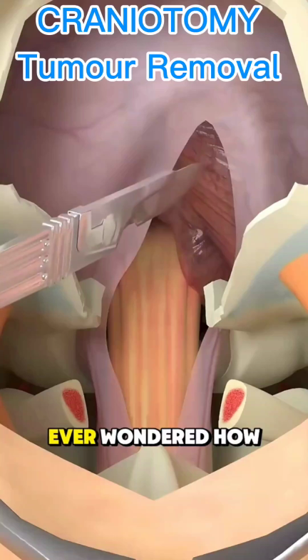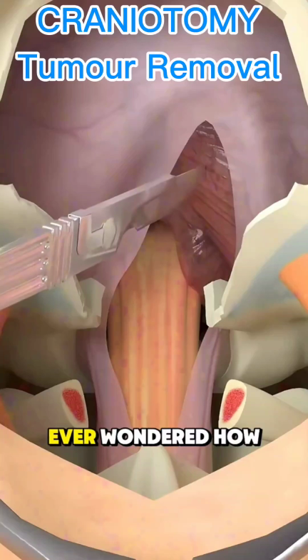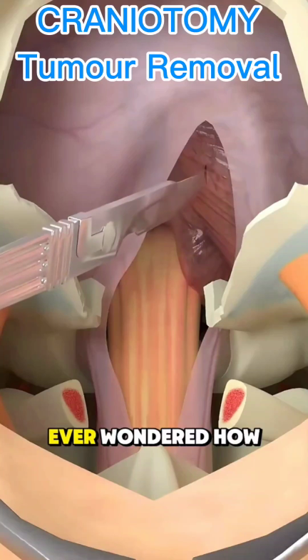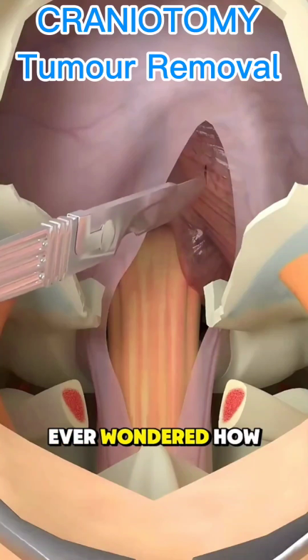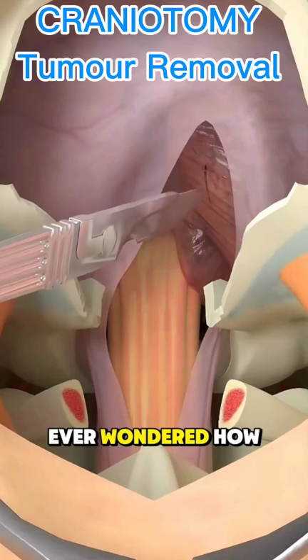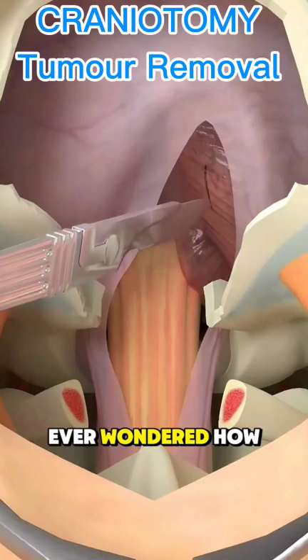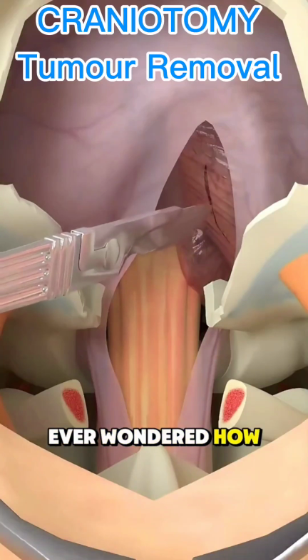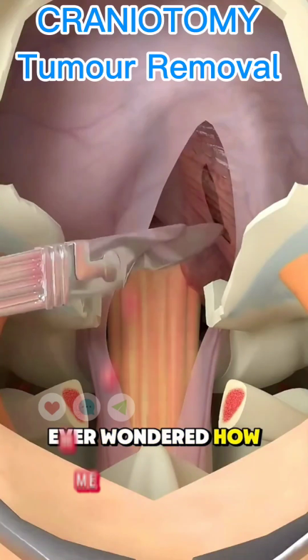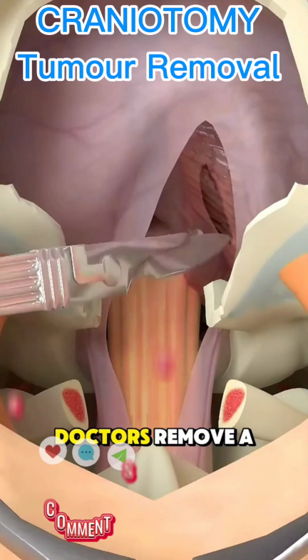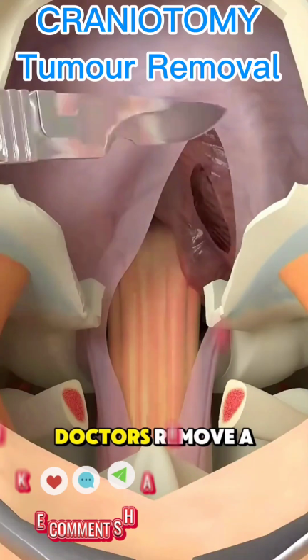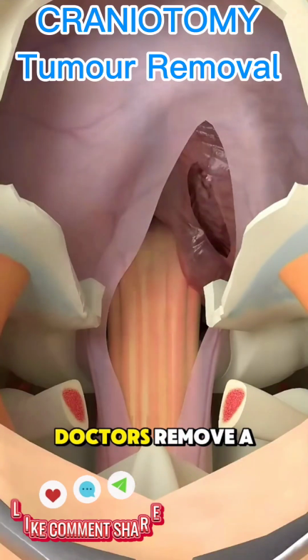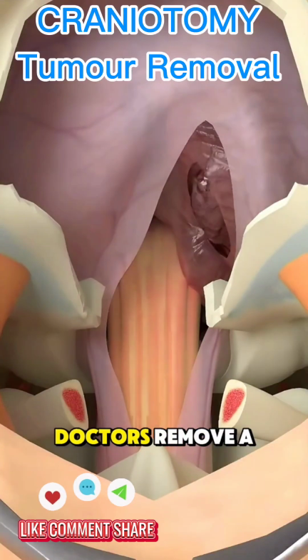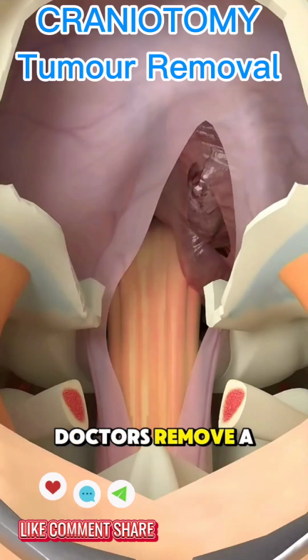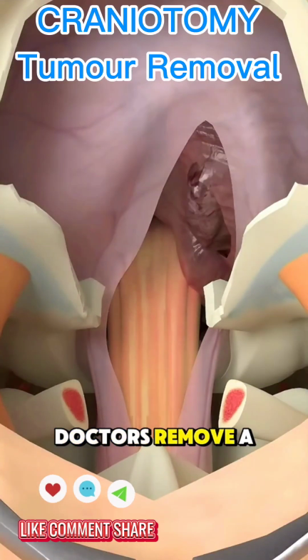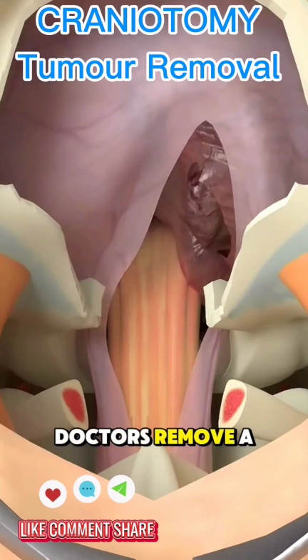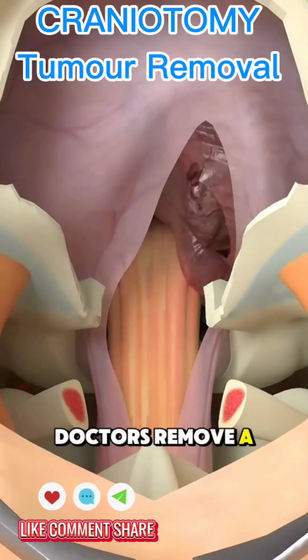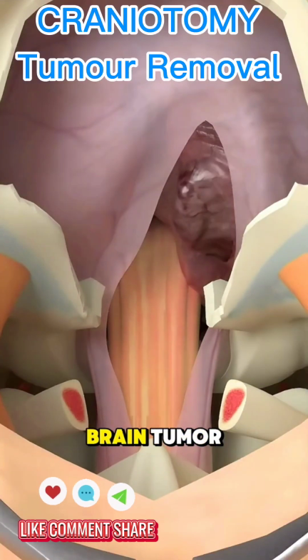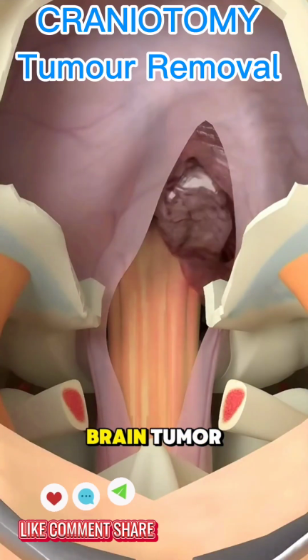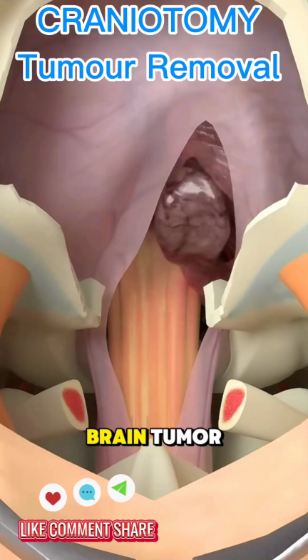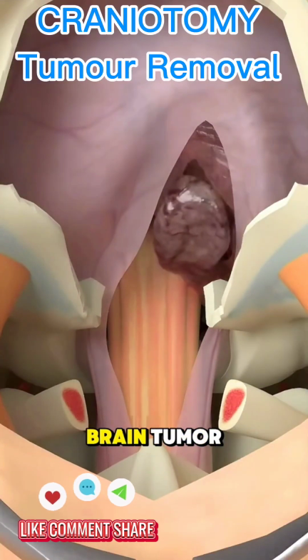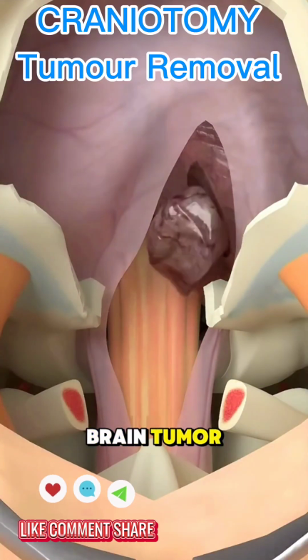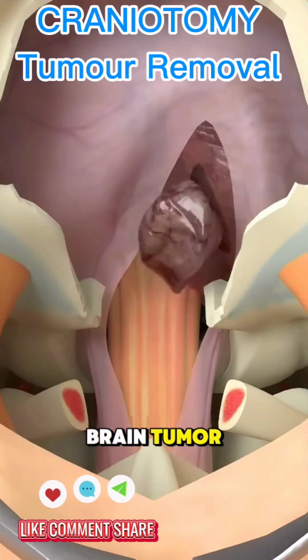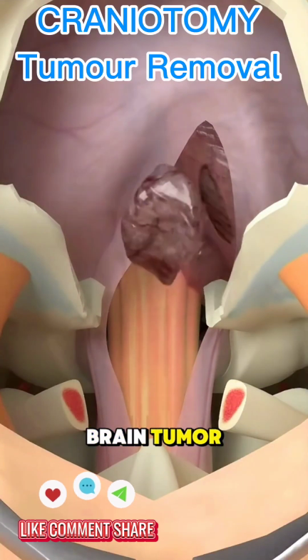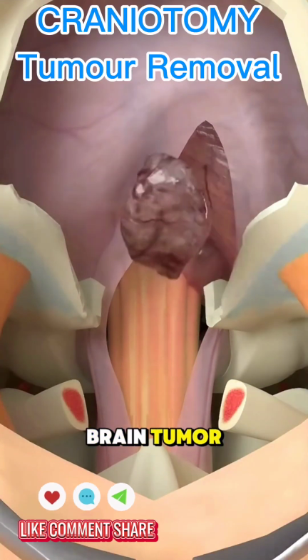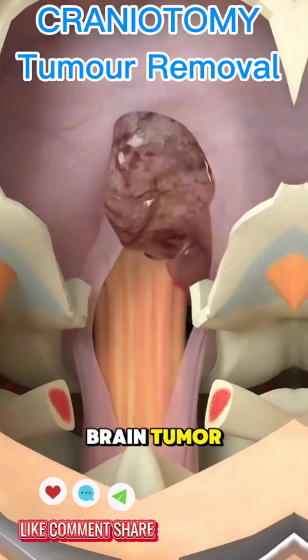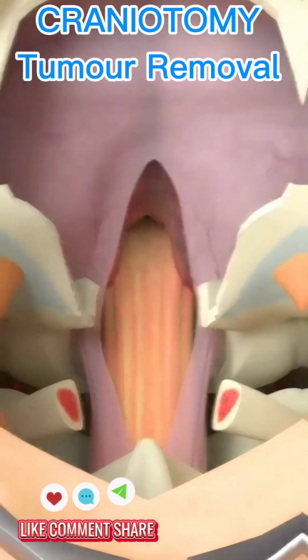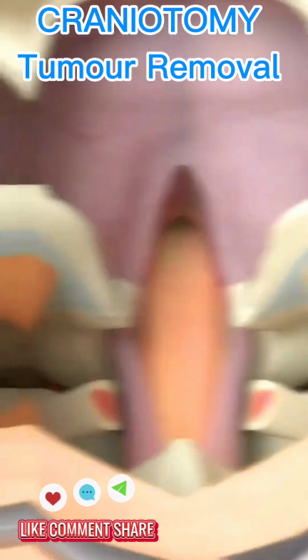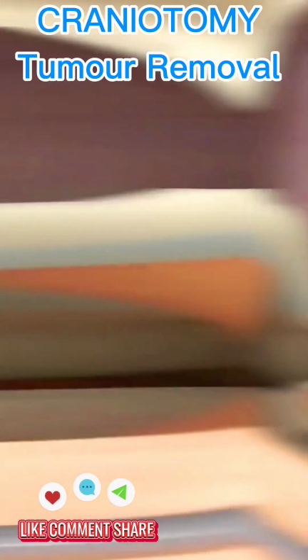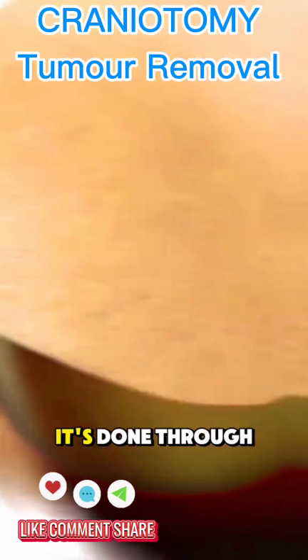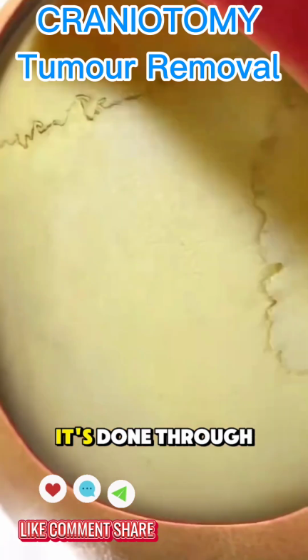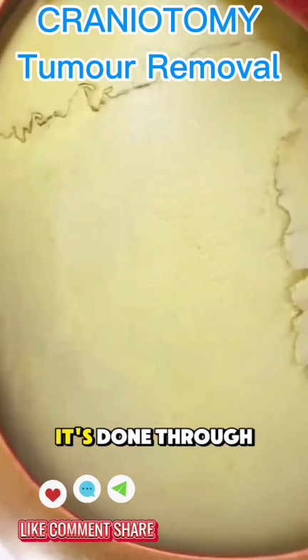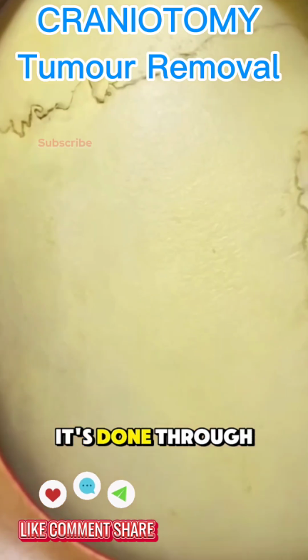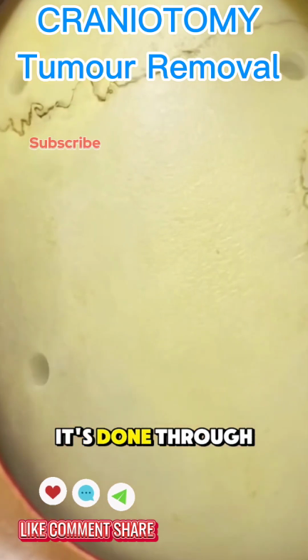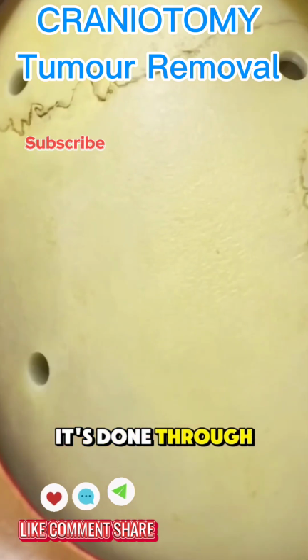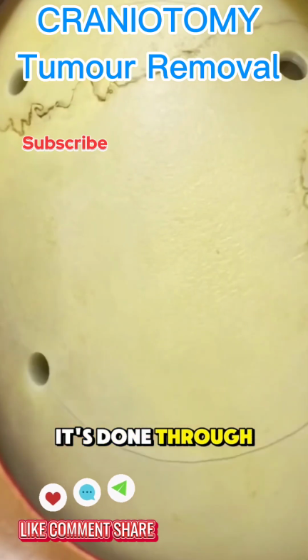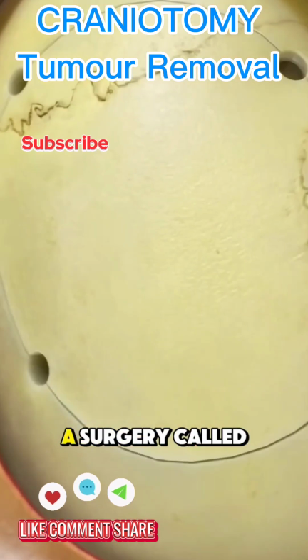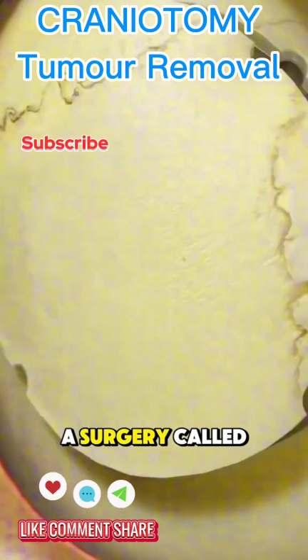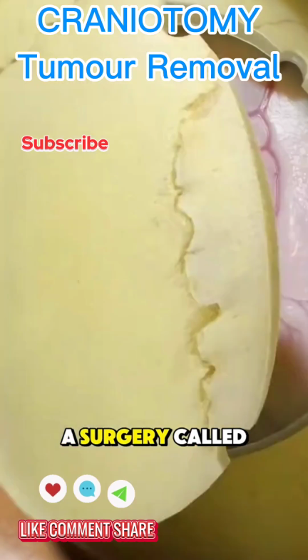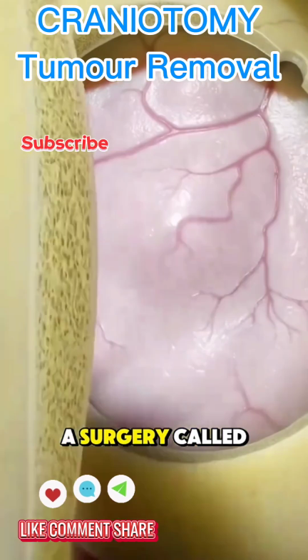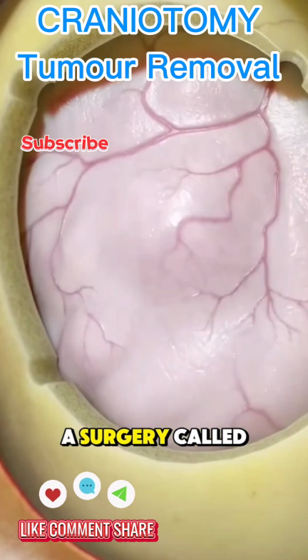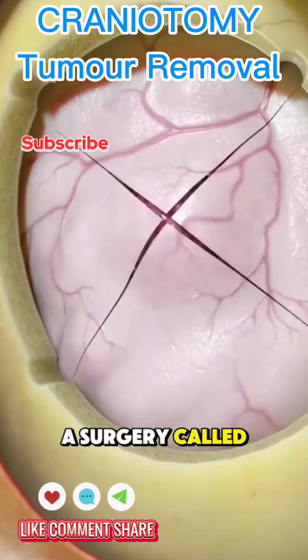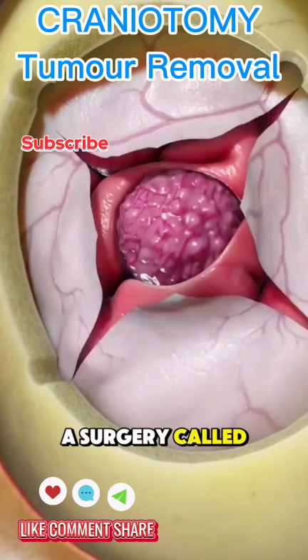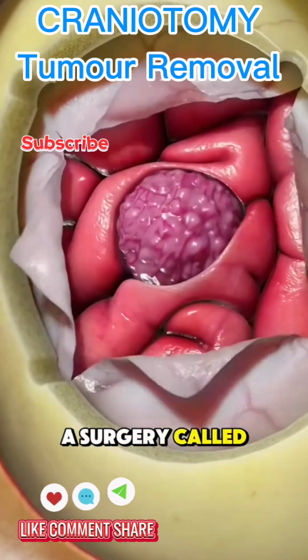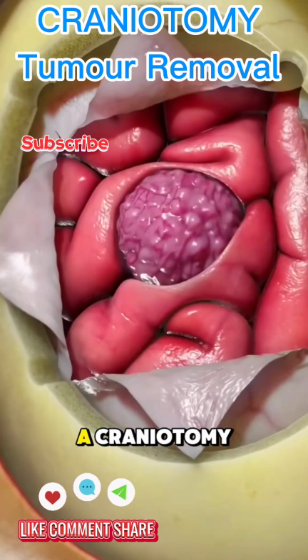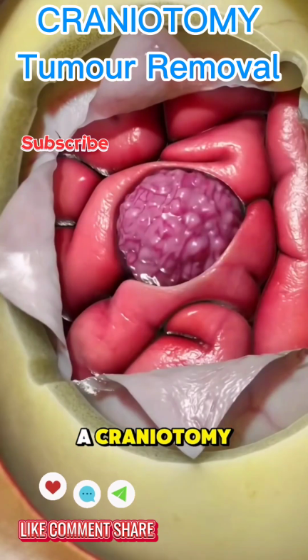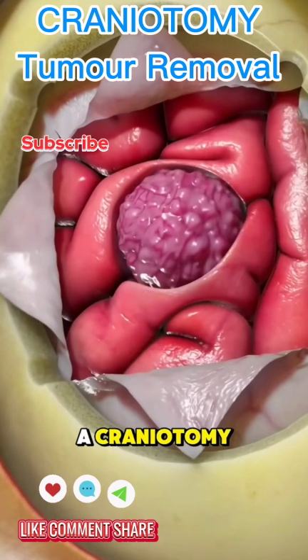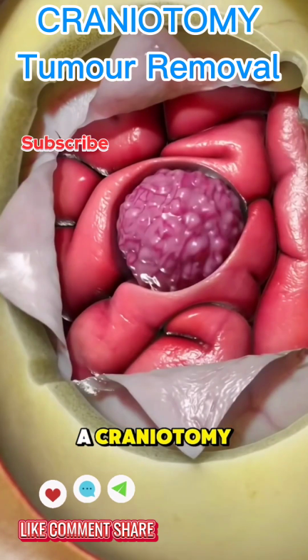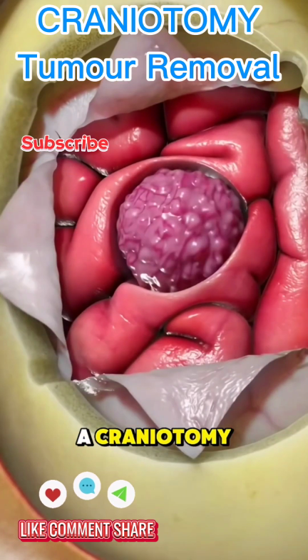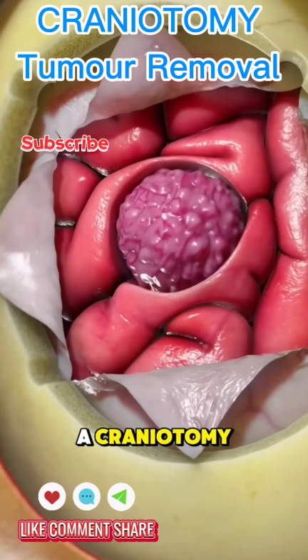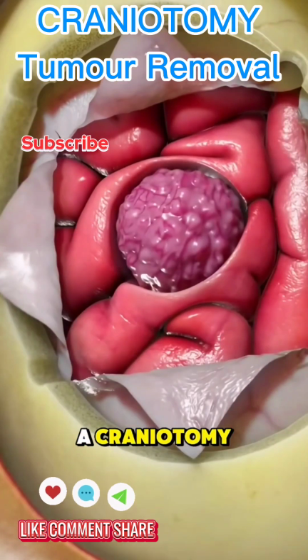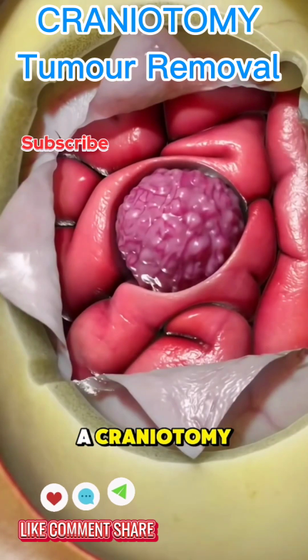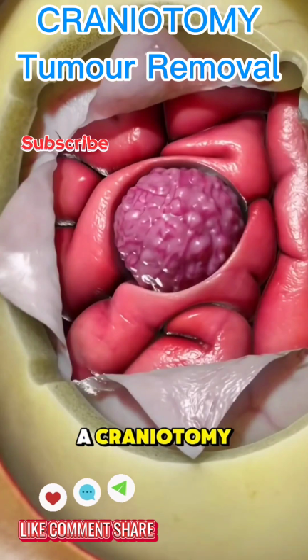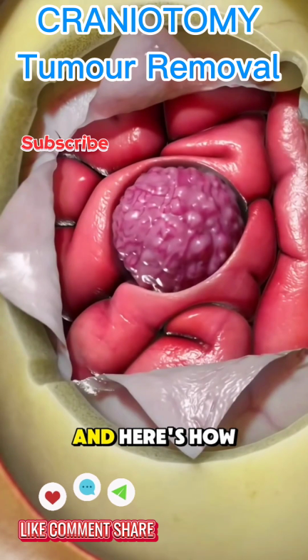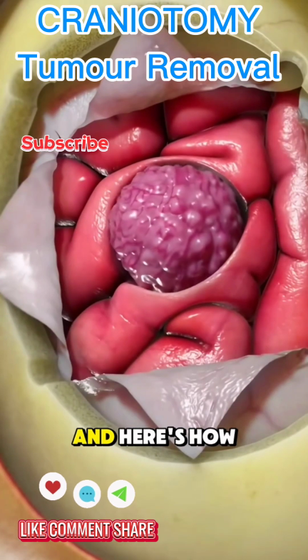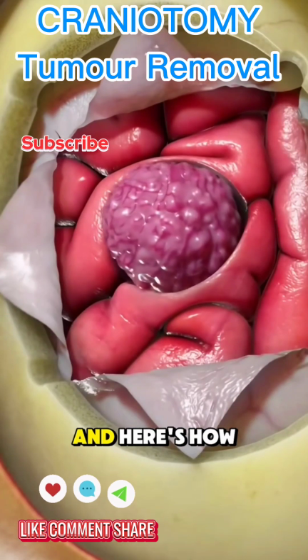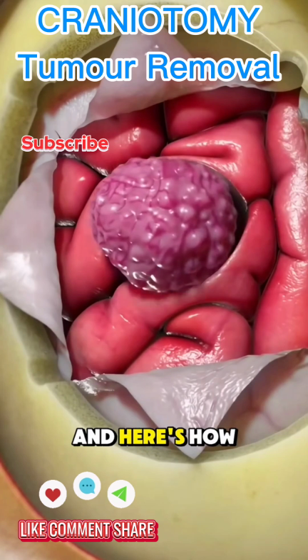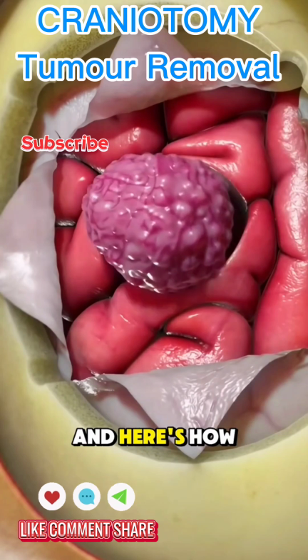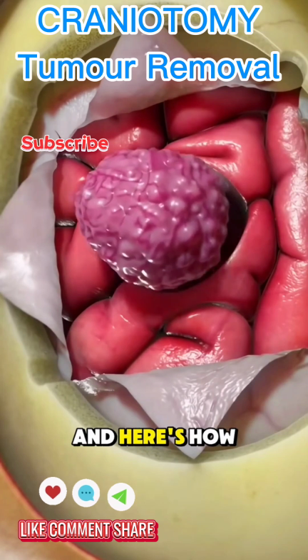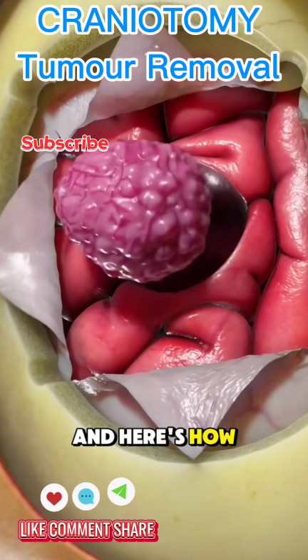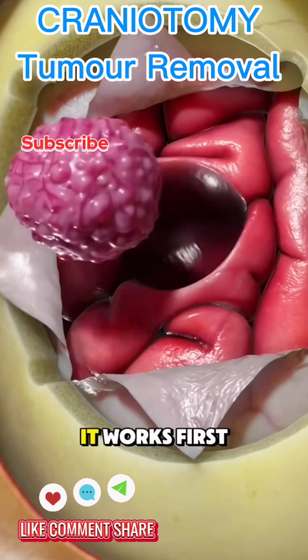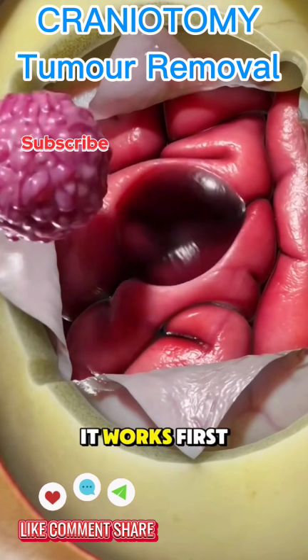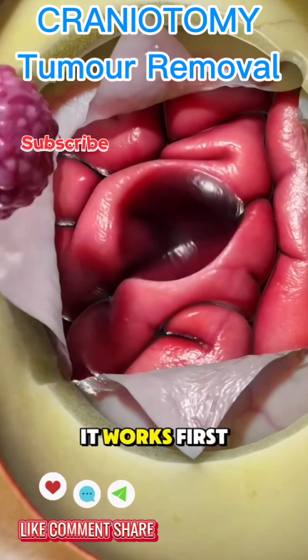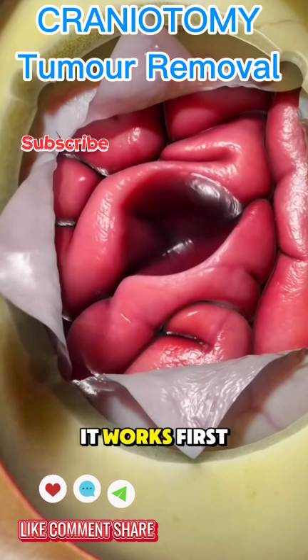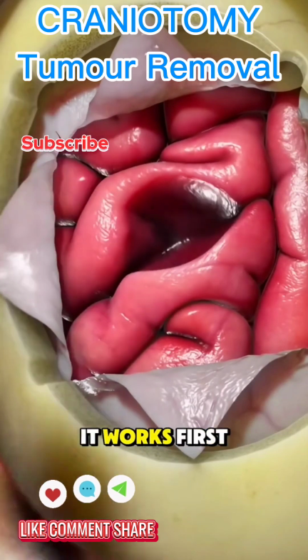Ever wondered how doctors remove a brain tumor? It's done through a surgery called a craniotomy, and here's how it works.